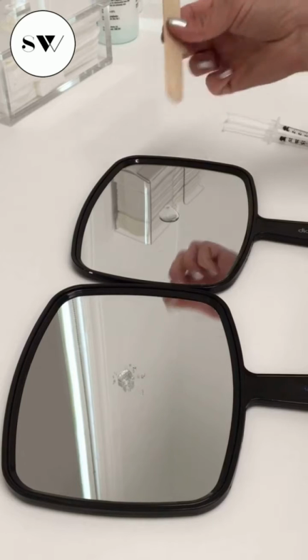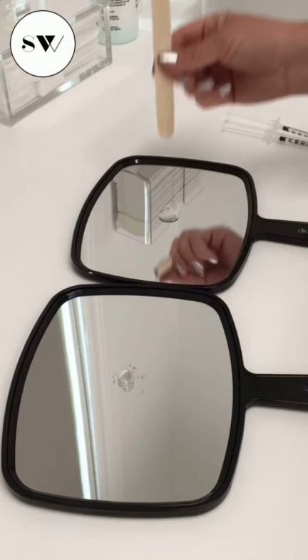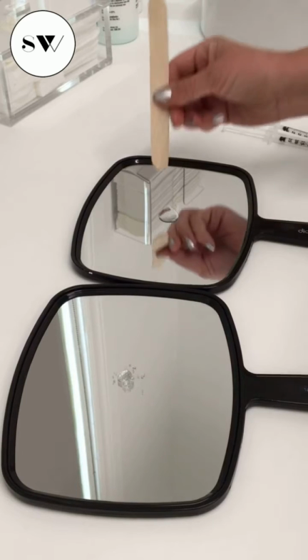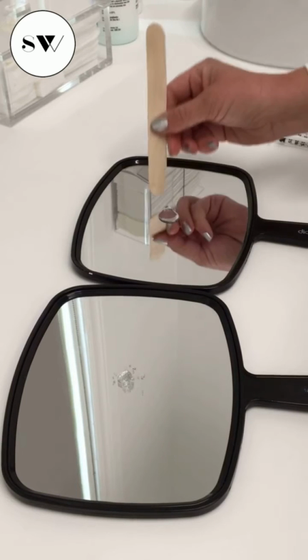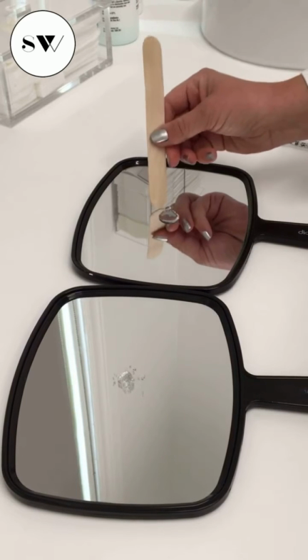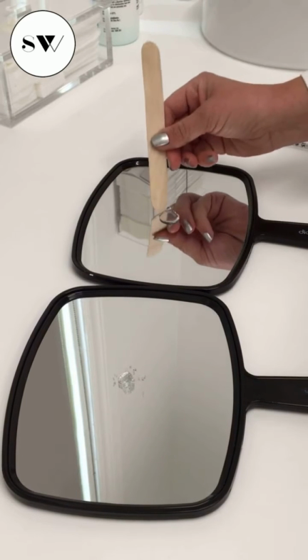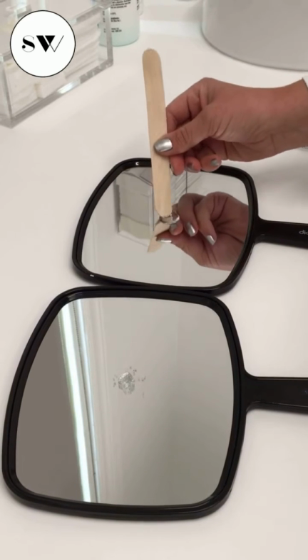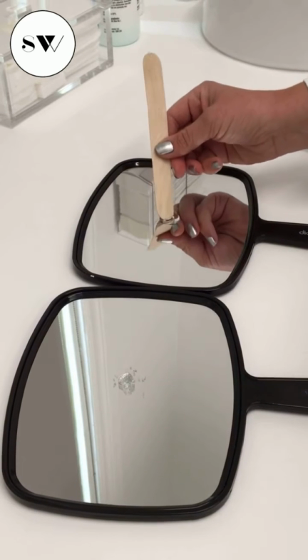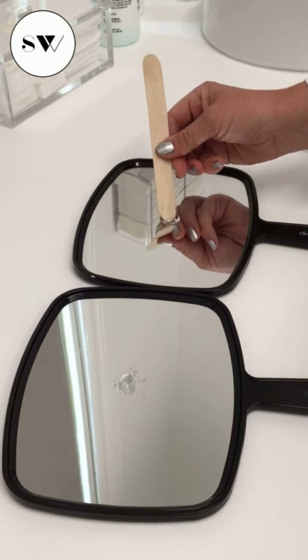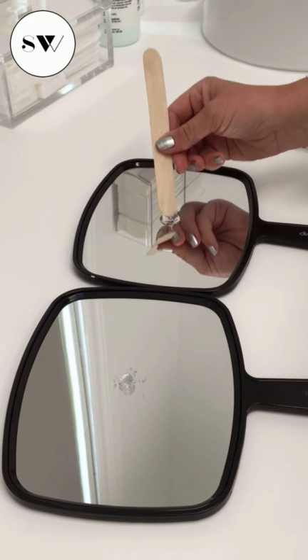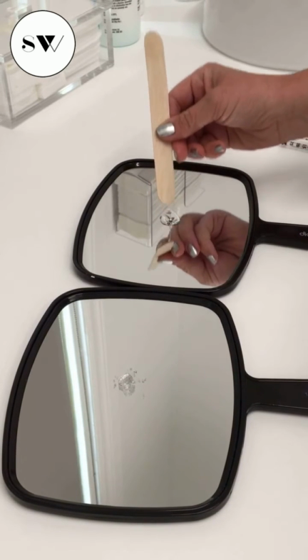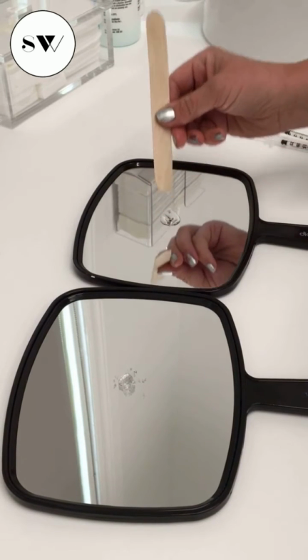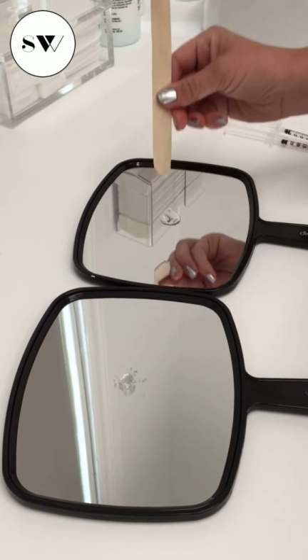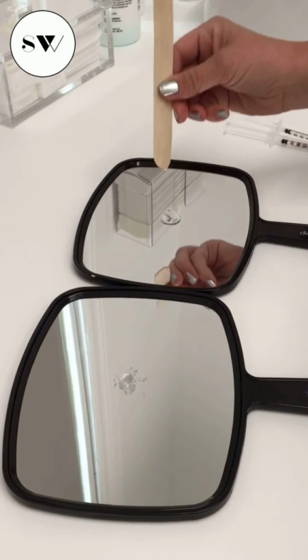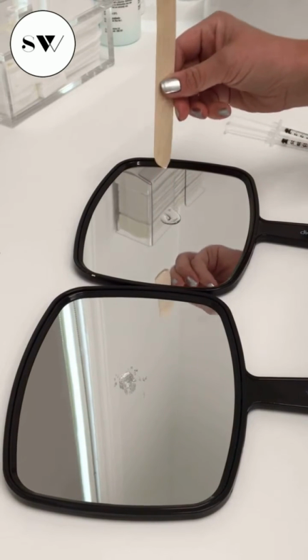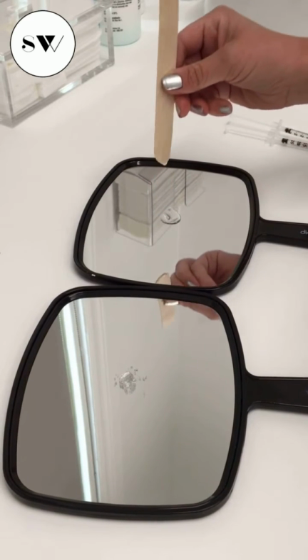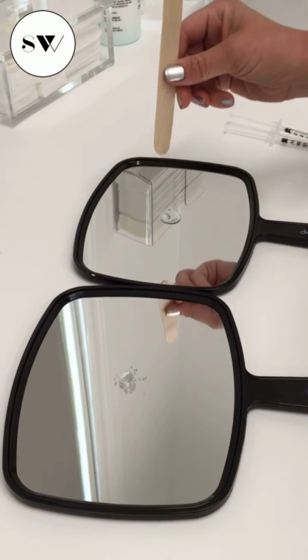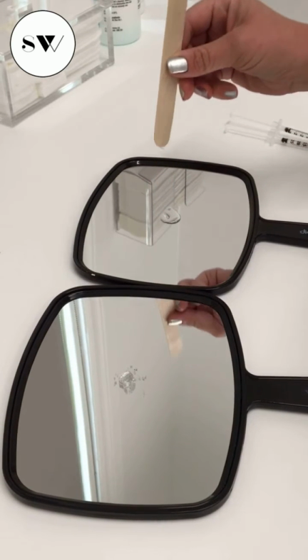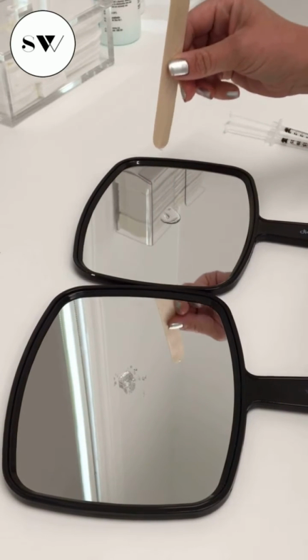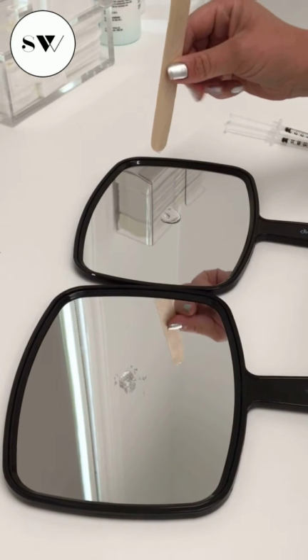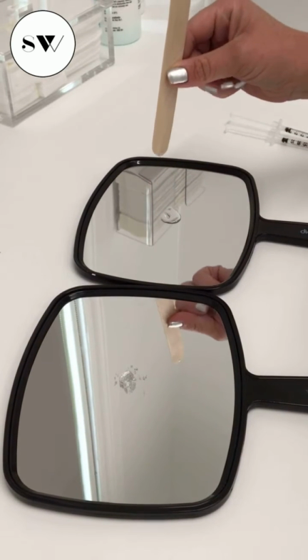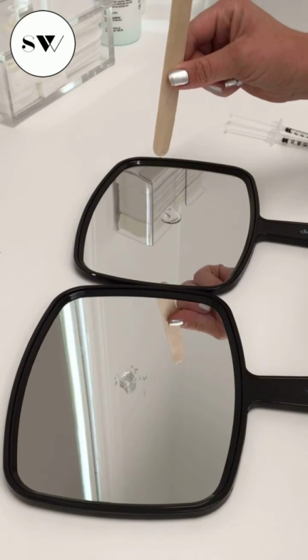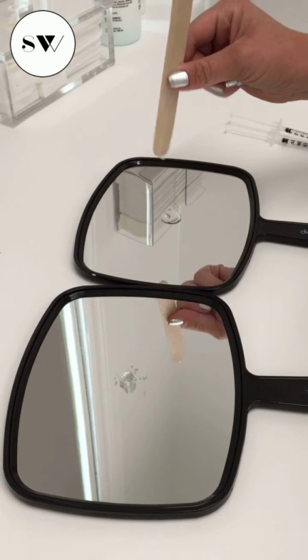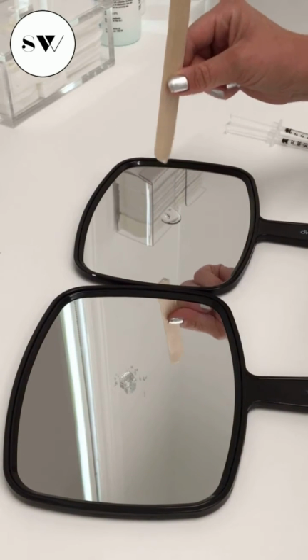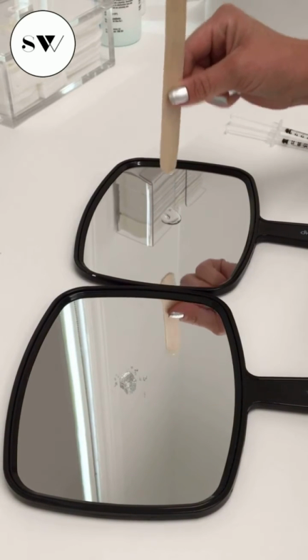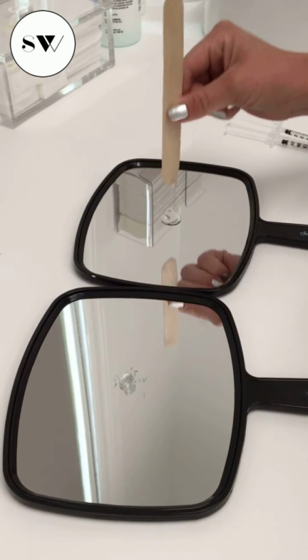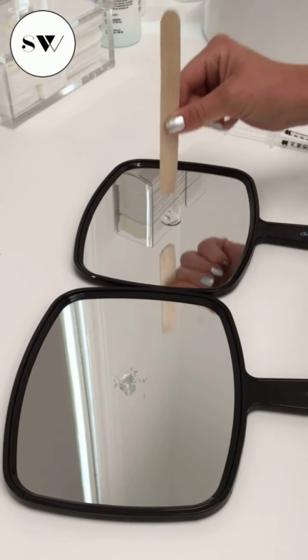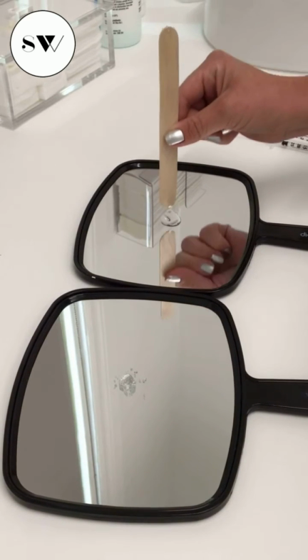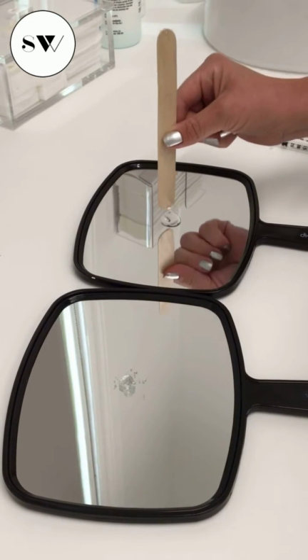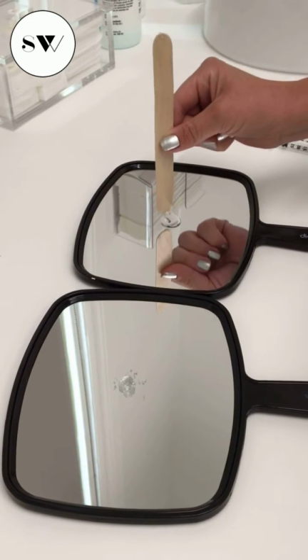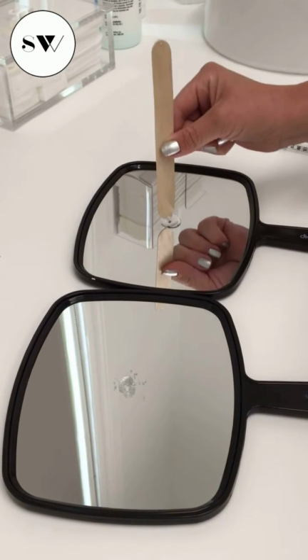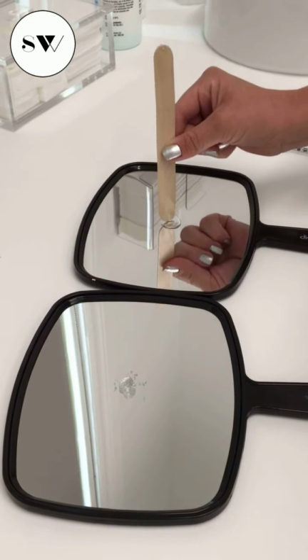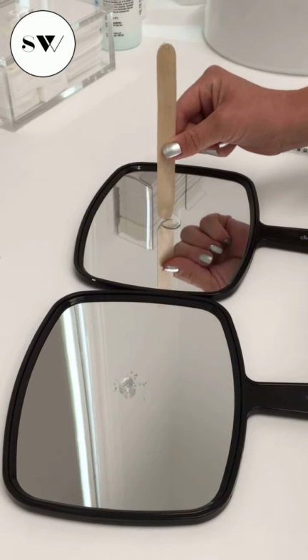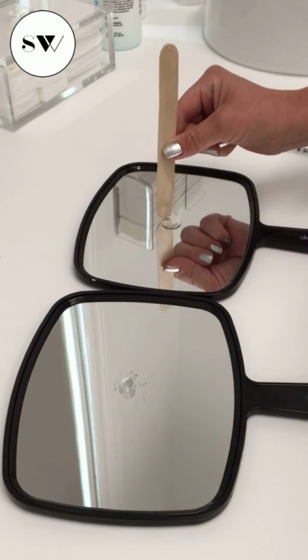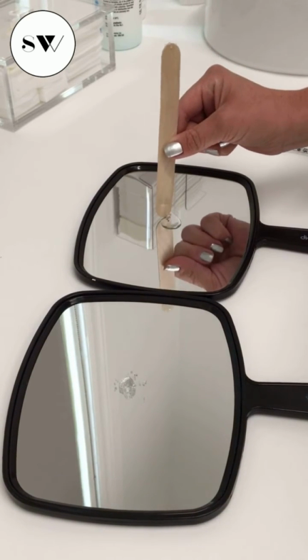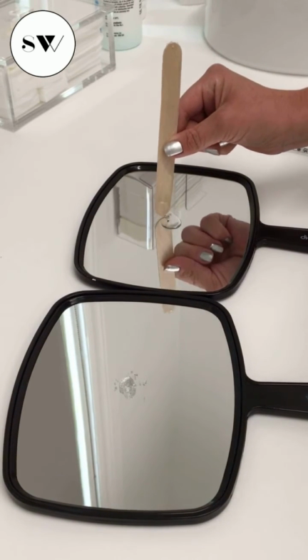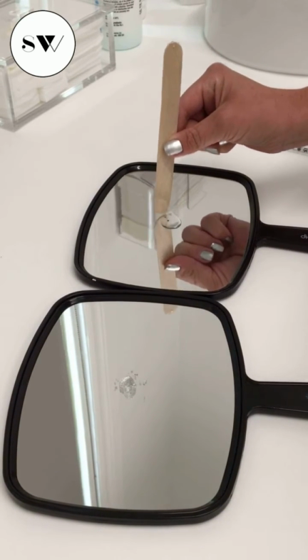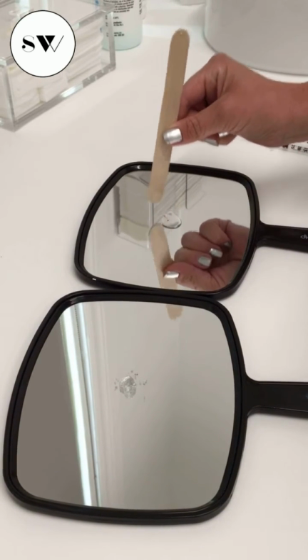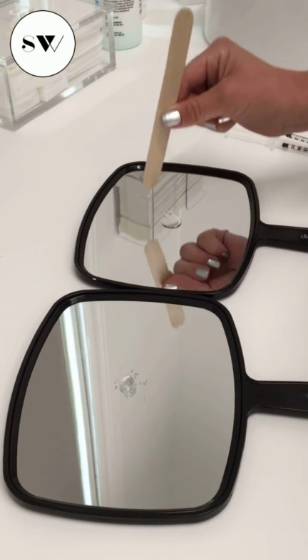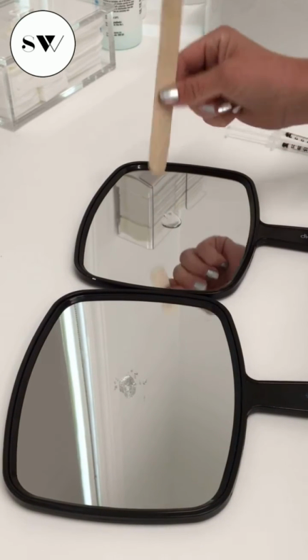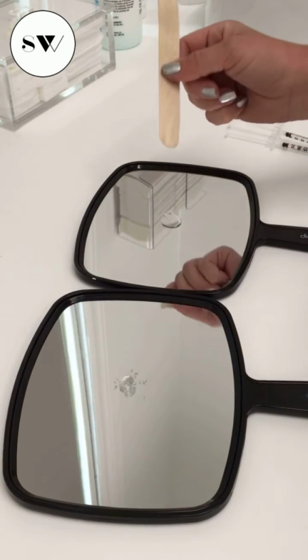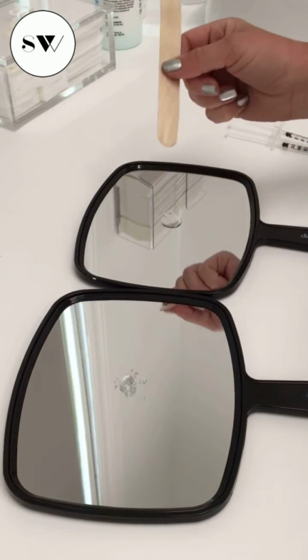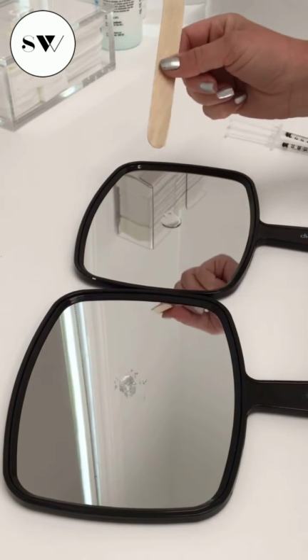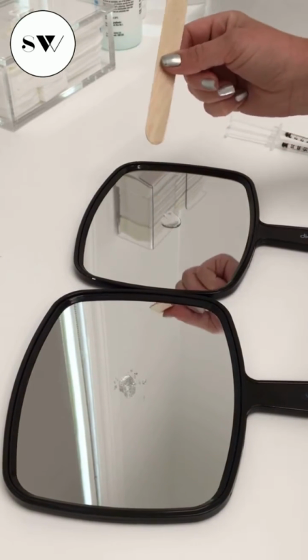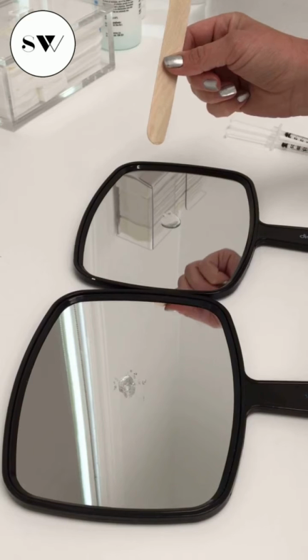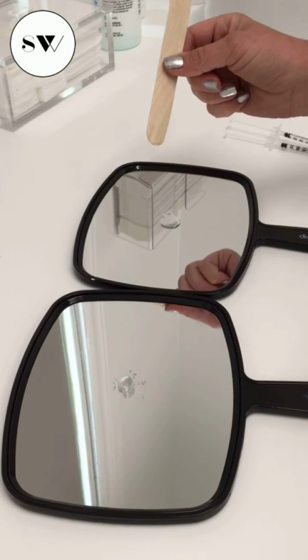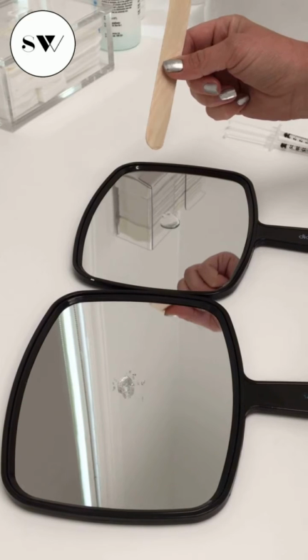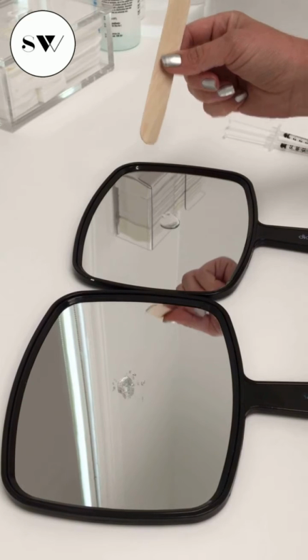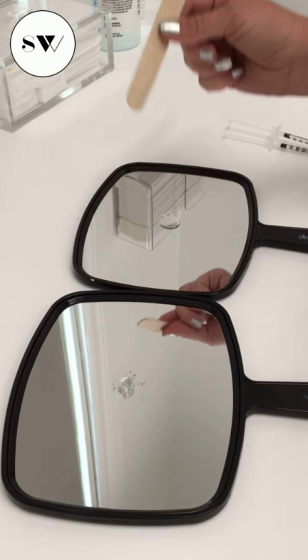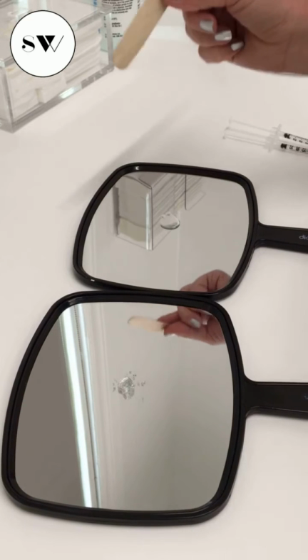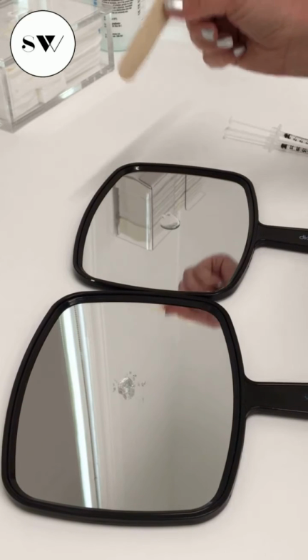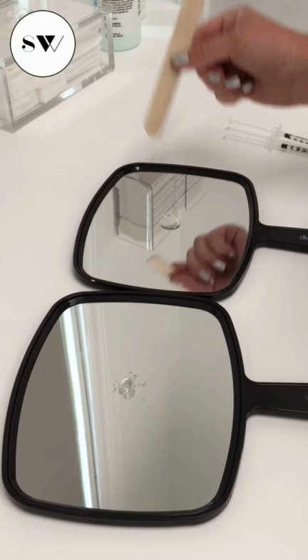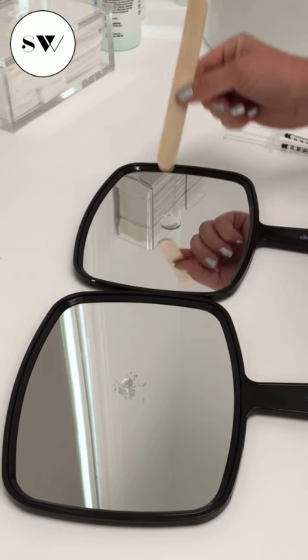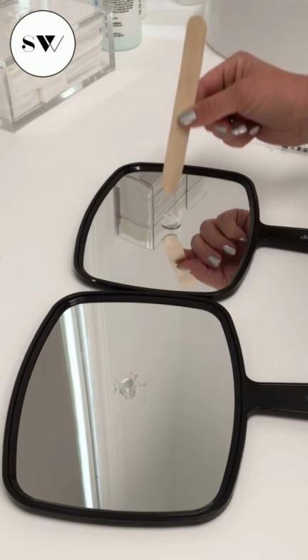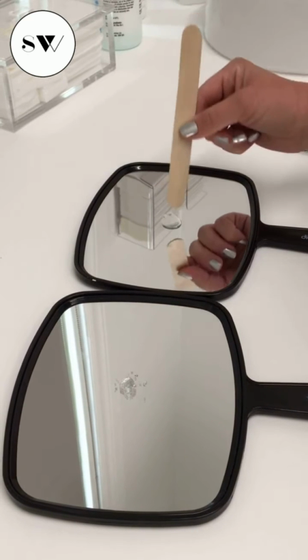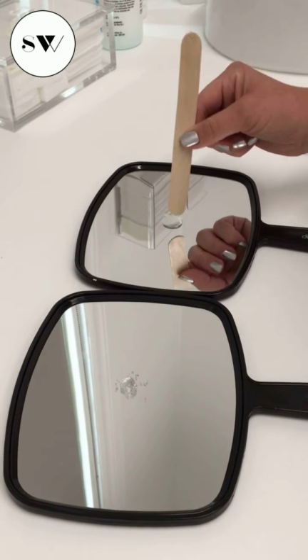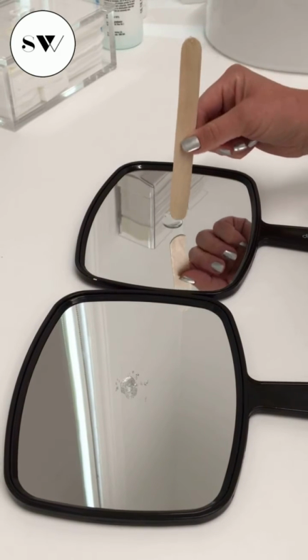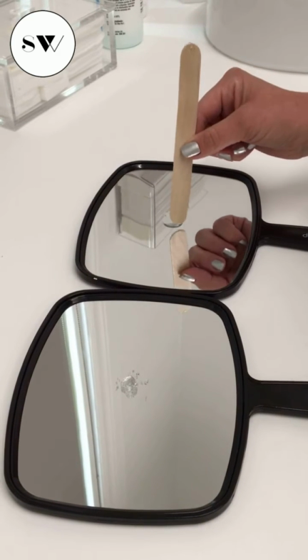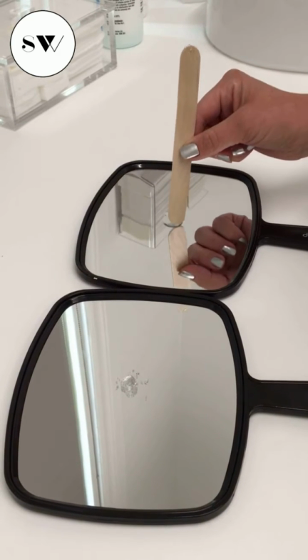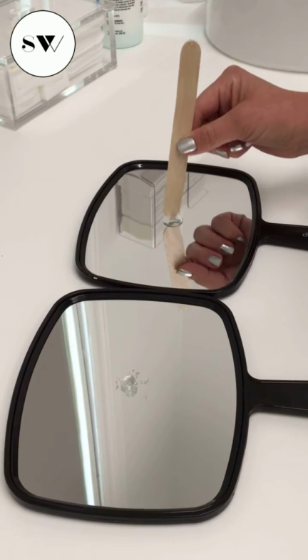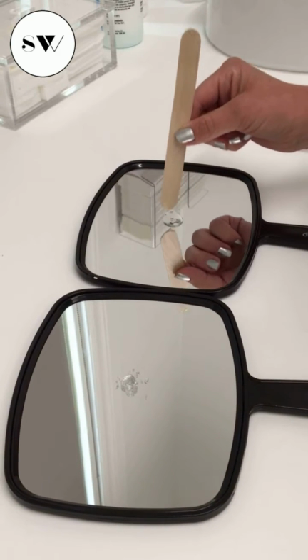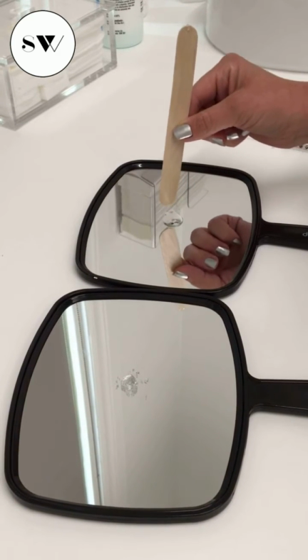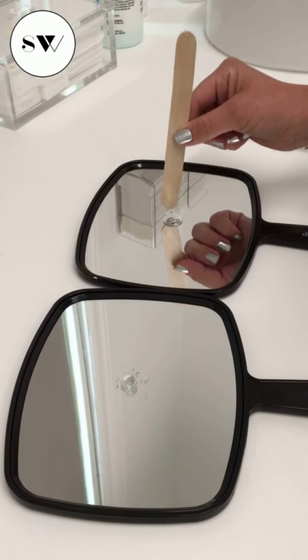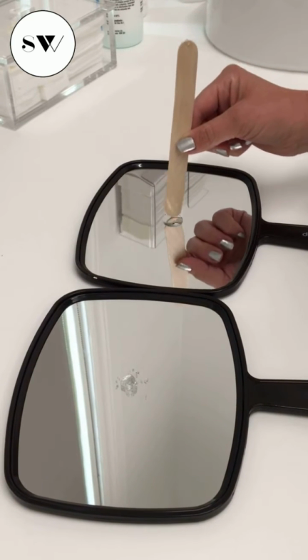This filler here is very very thin — as you can see it's almost water-like — and we'll use this in a tear trough, in a superficial fine line, in a necklace band.